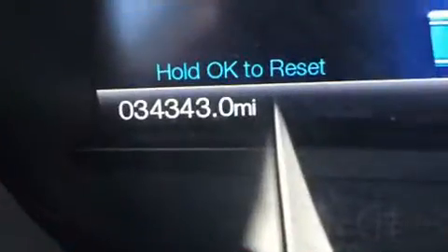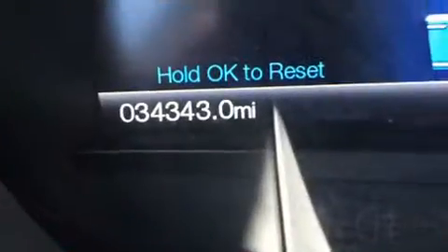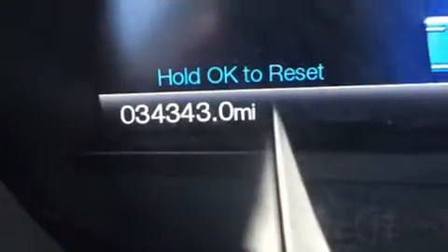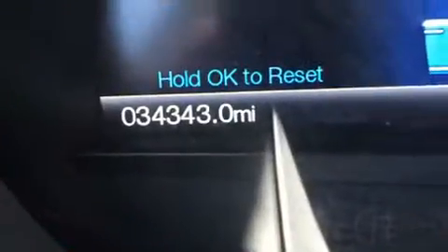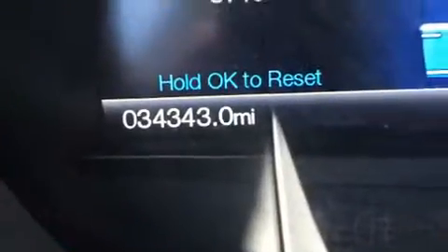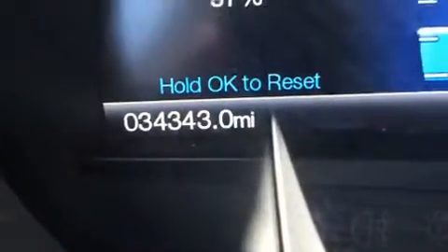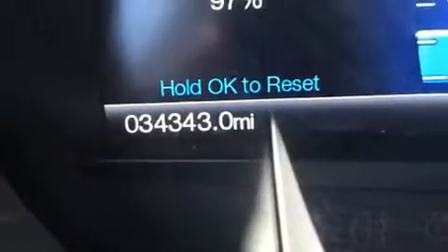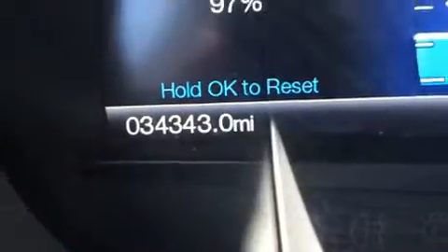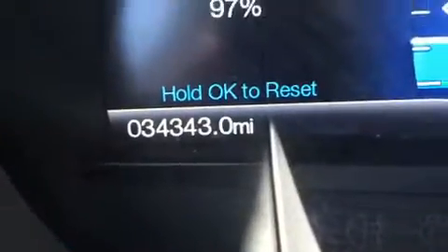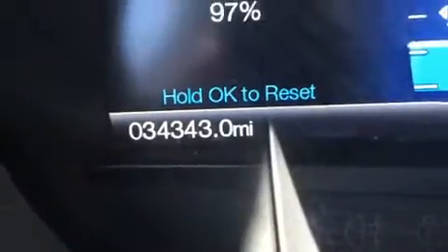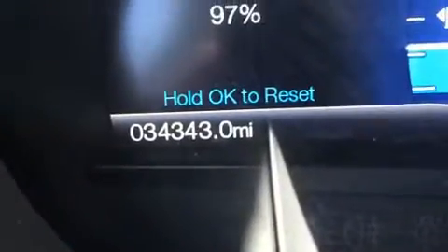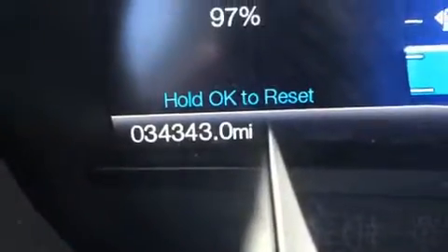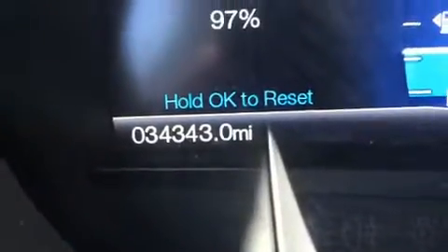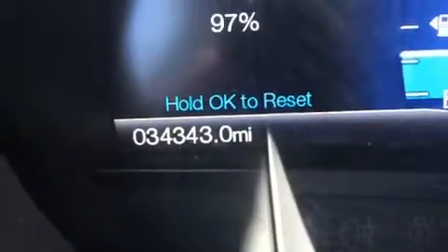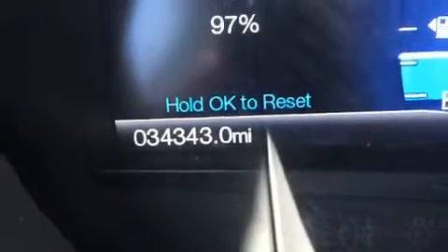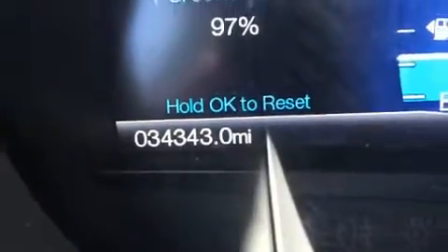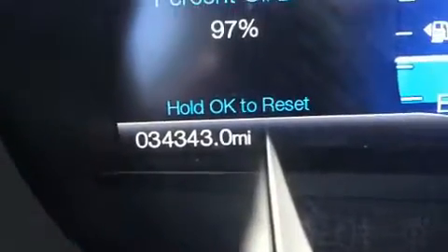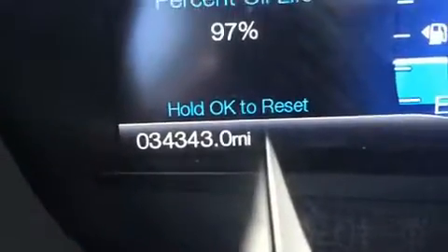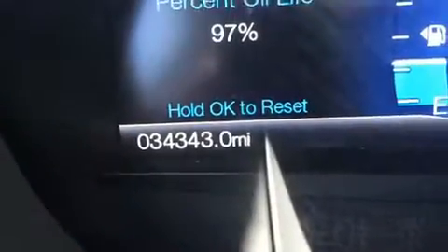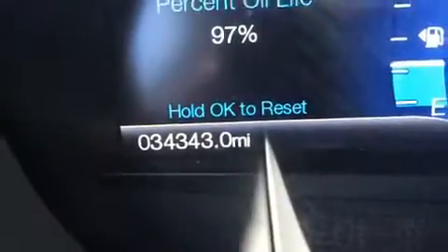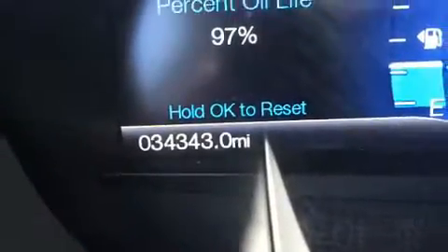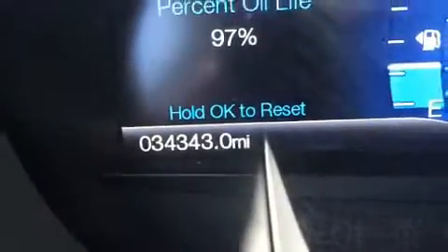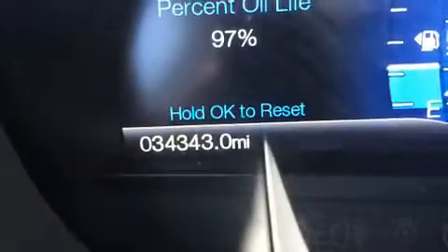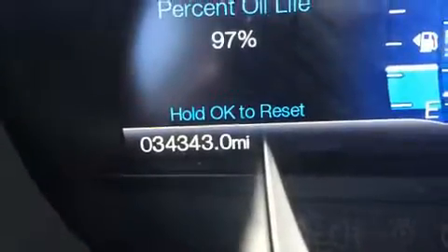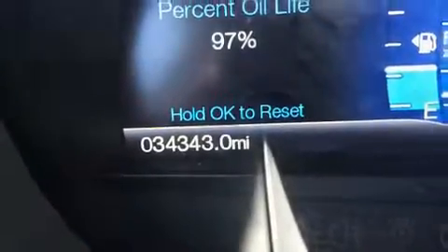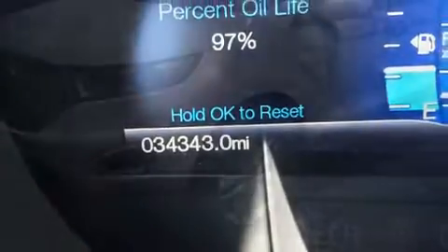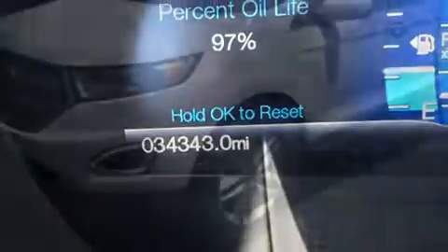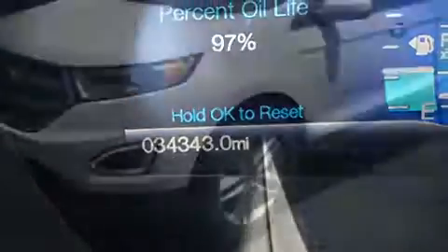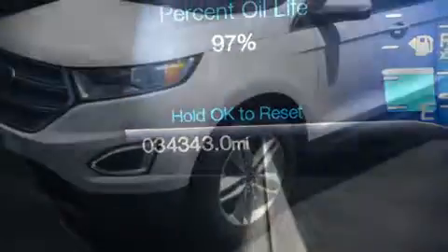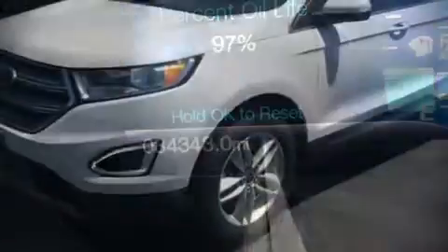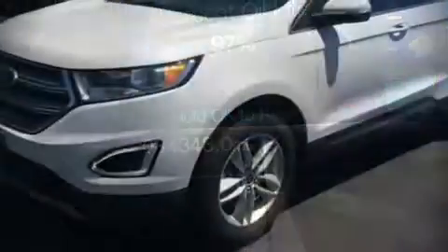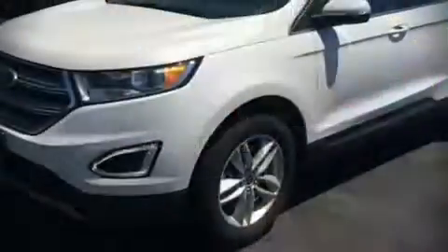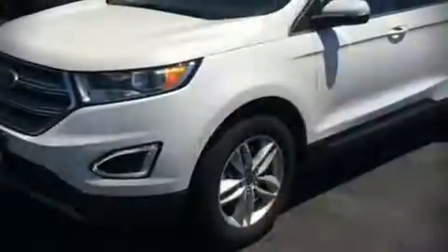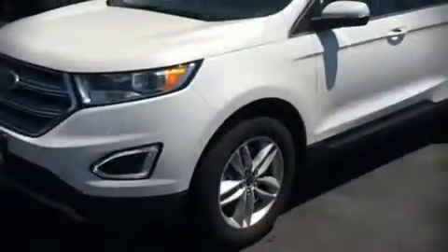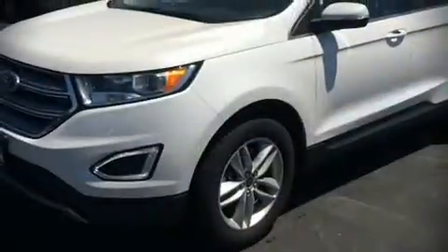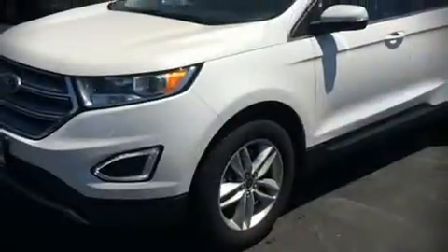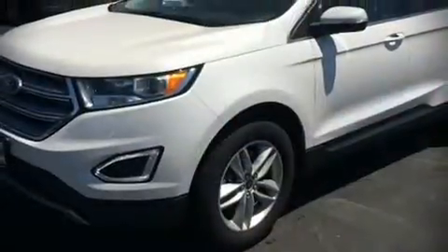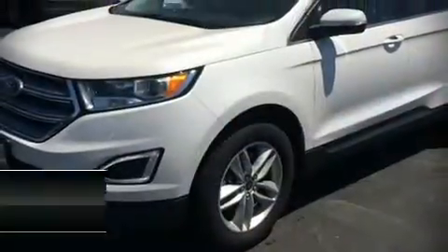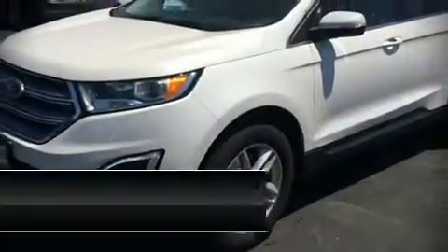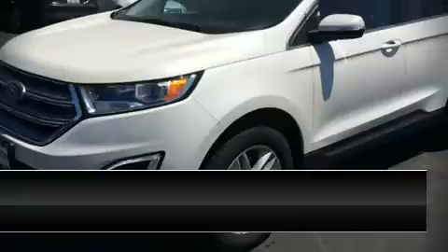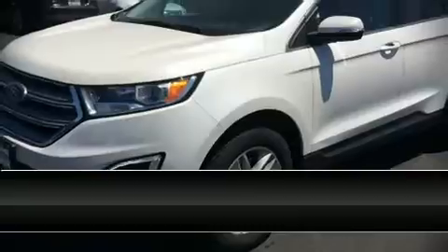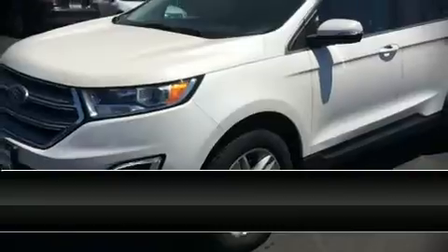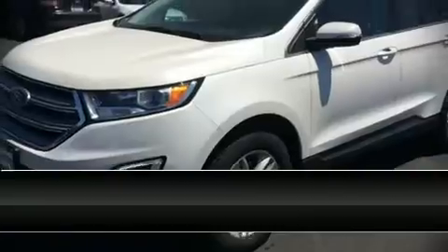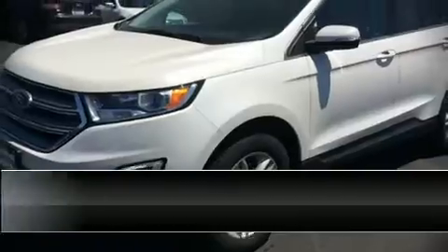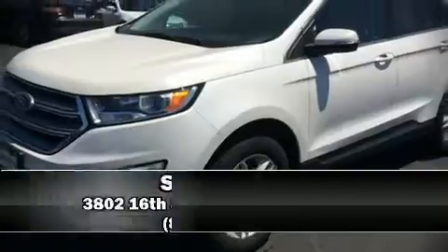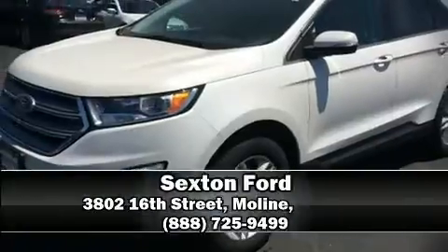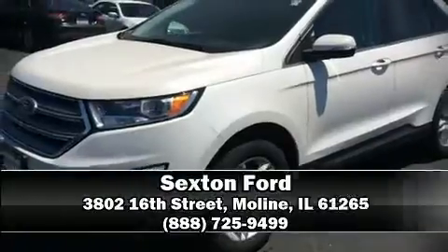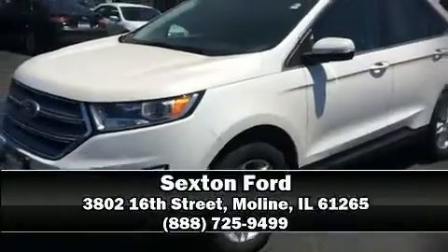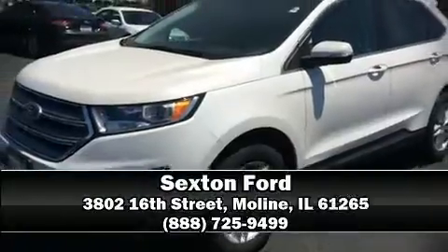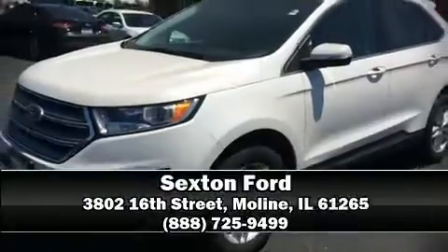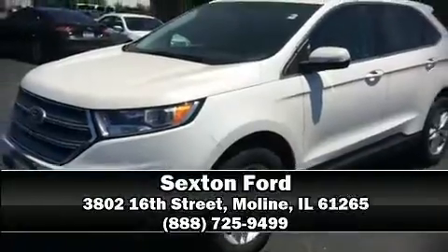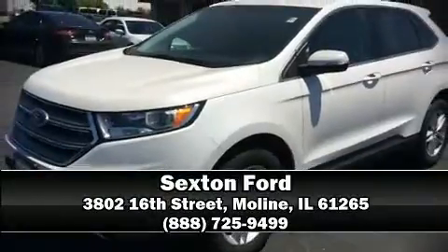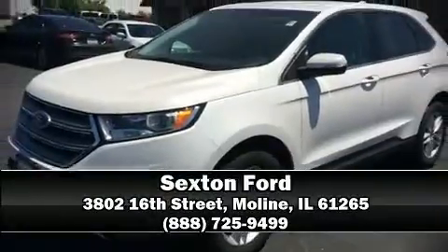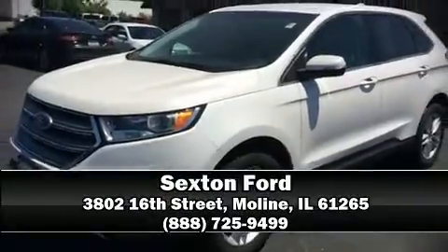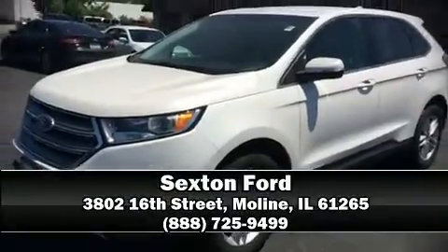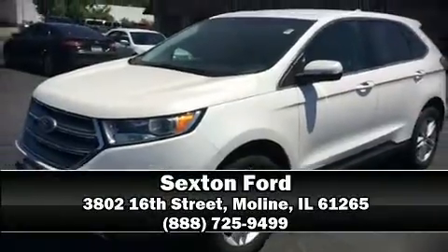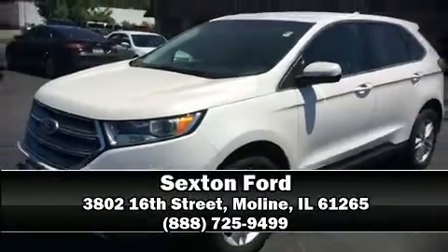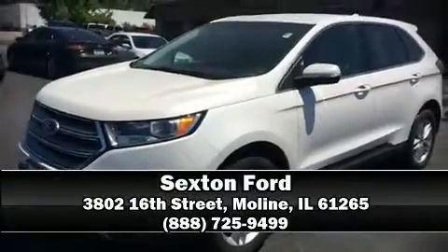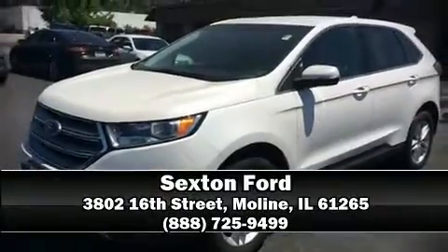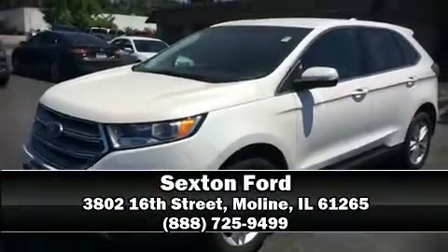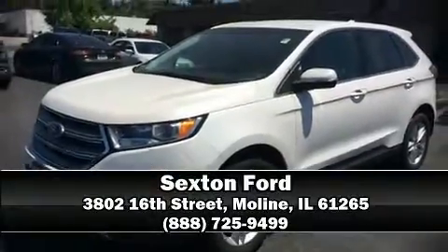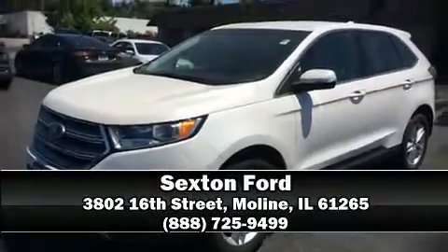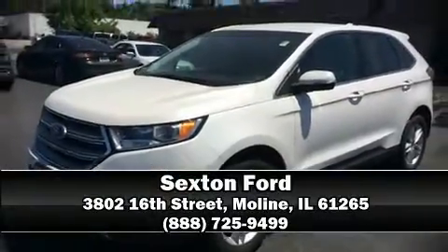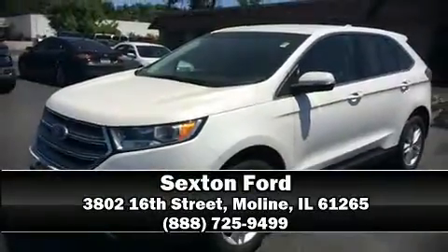Our sales reps are extremely helpful and knowledgeable. Stop by our dealership or give us a call for more information. Just click now to get started.